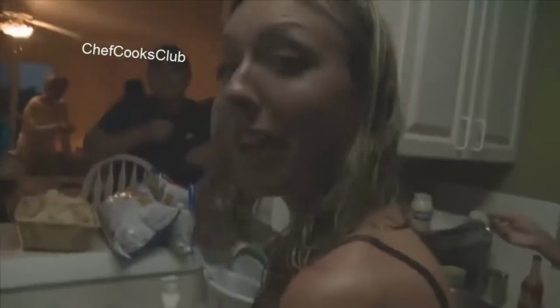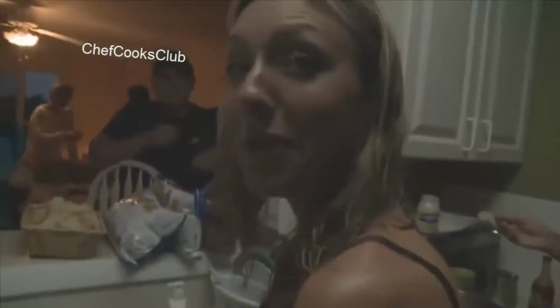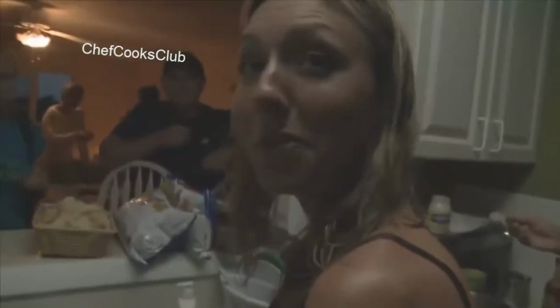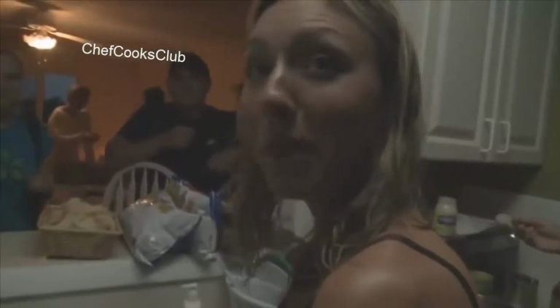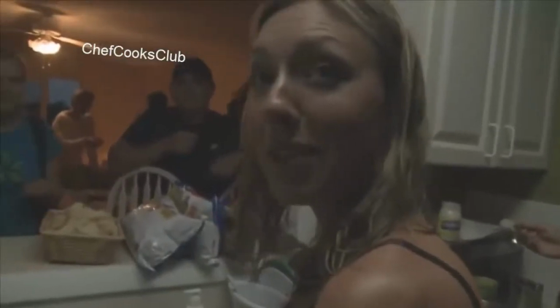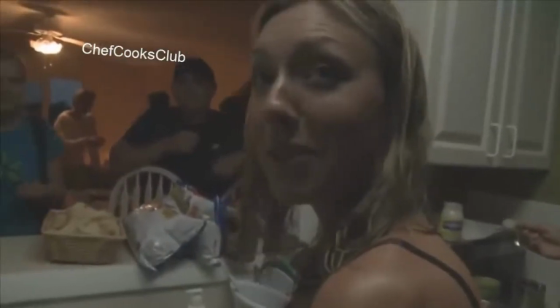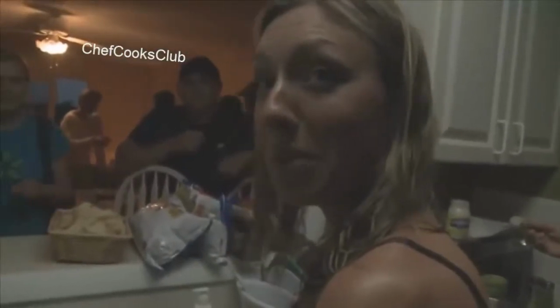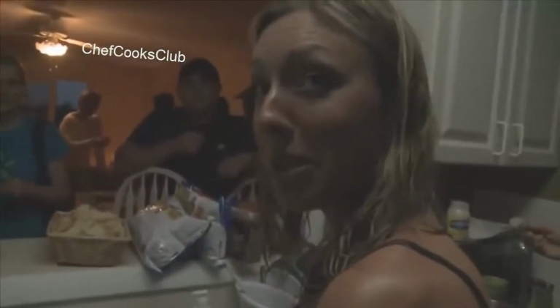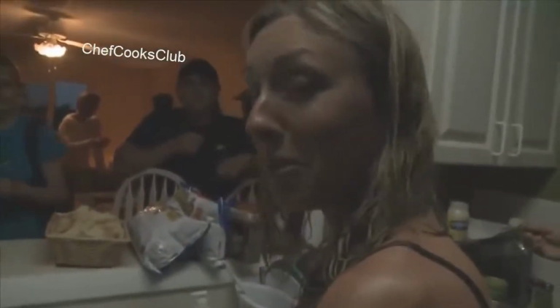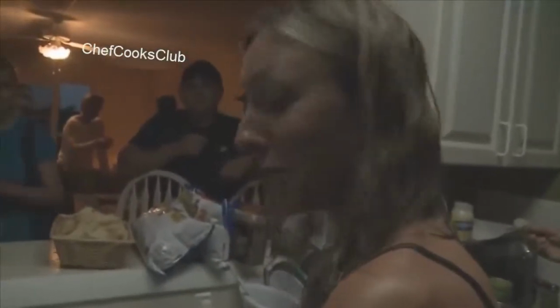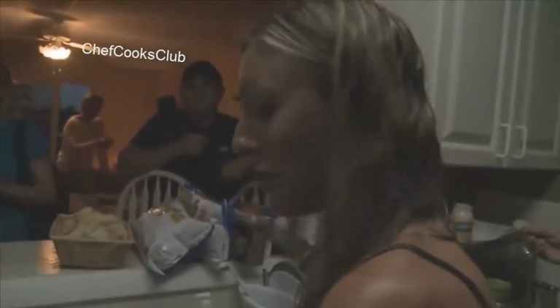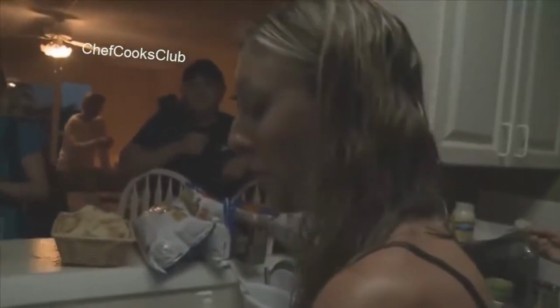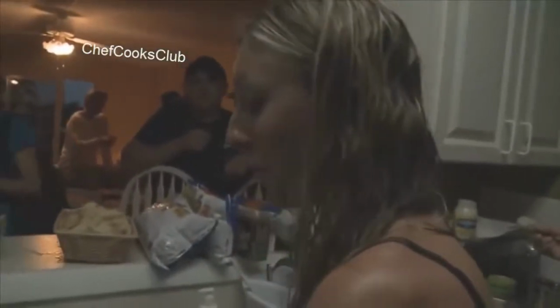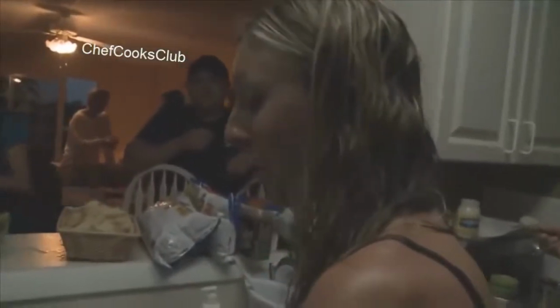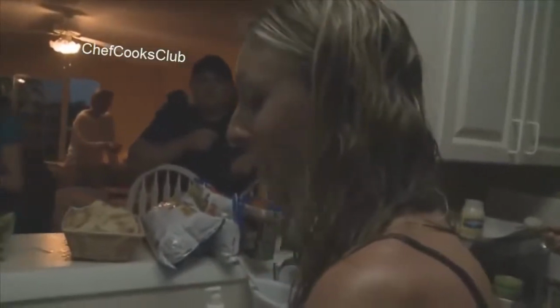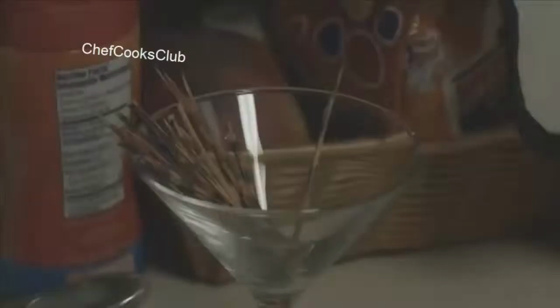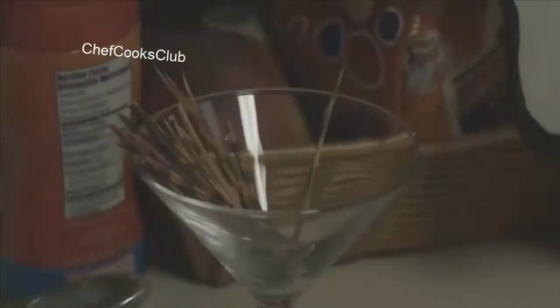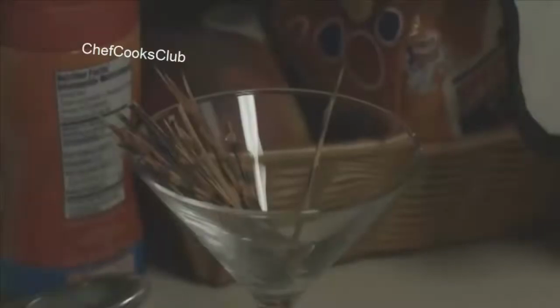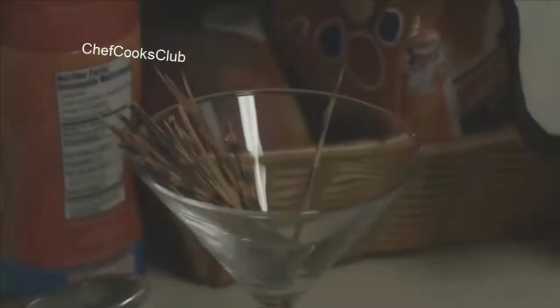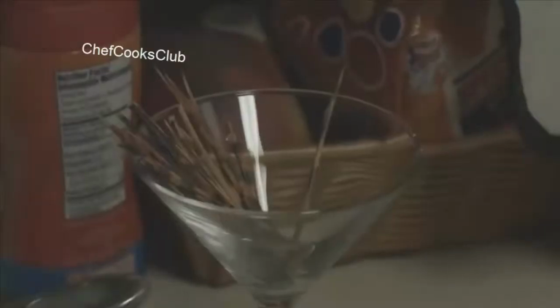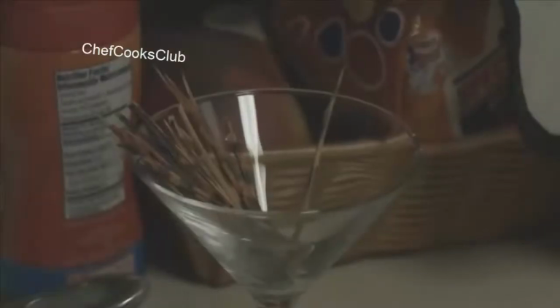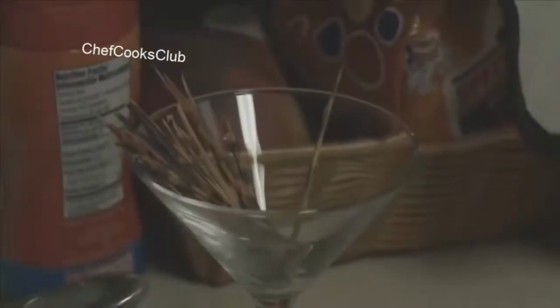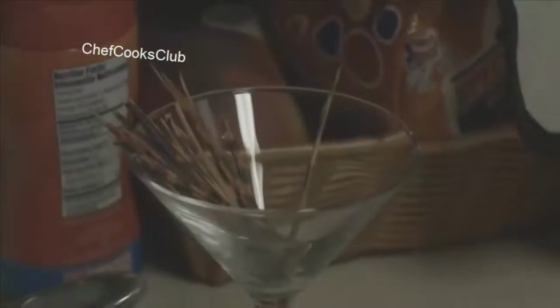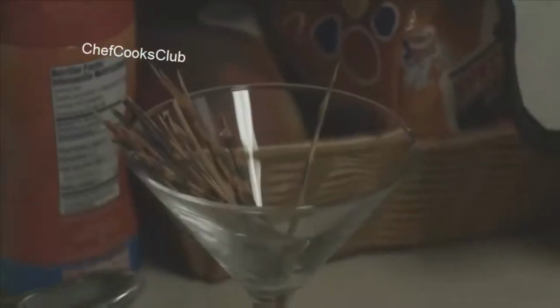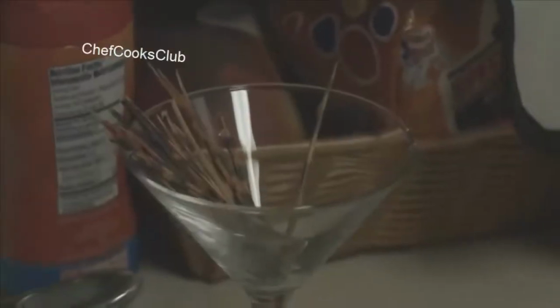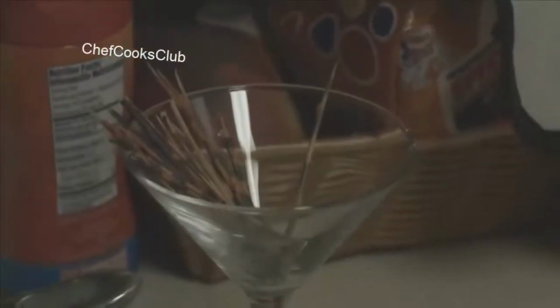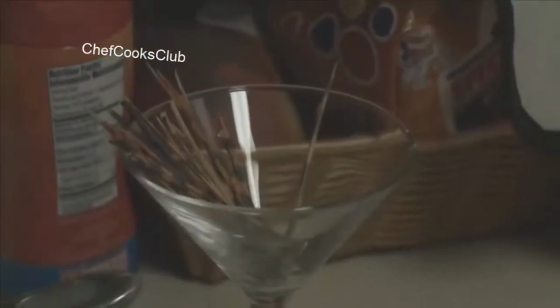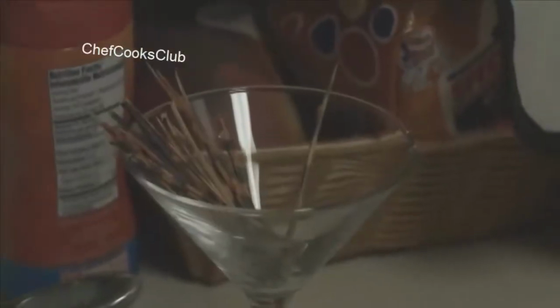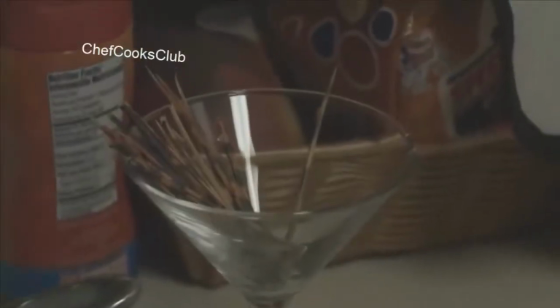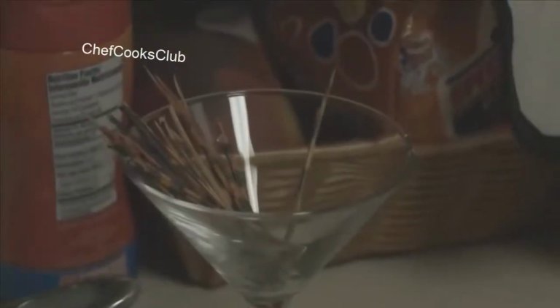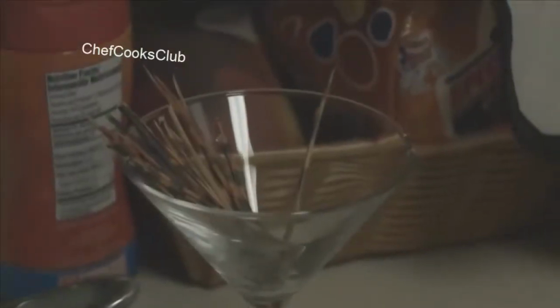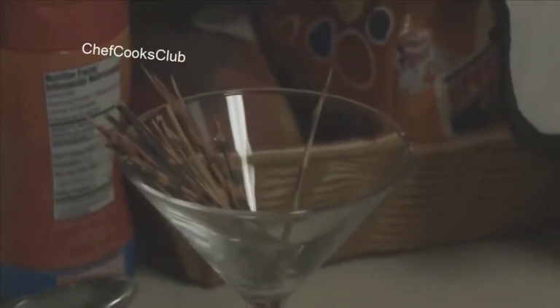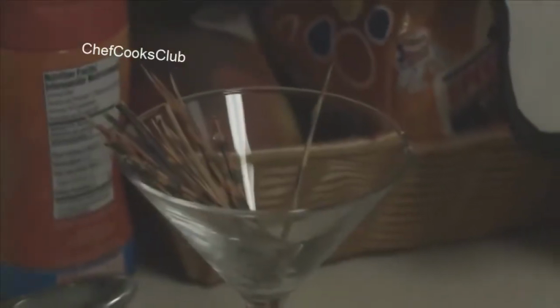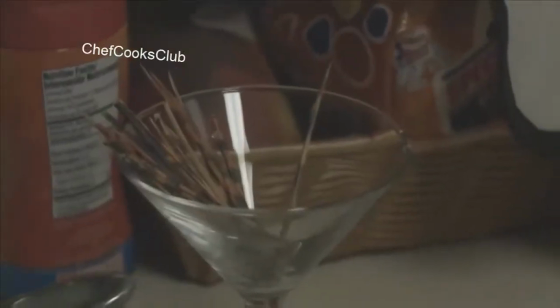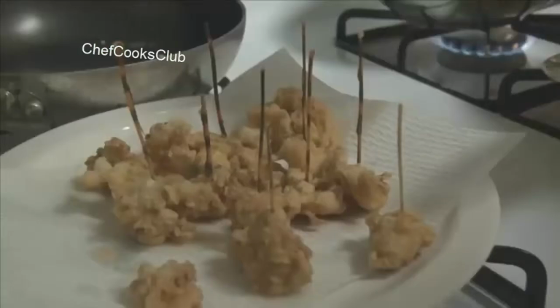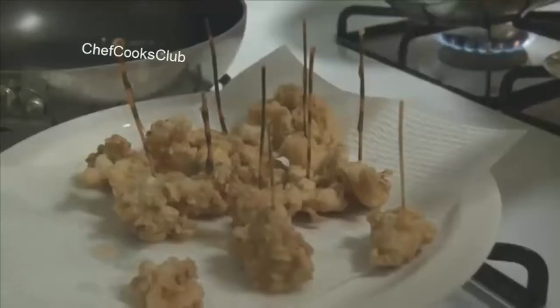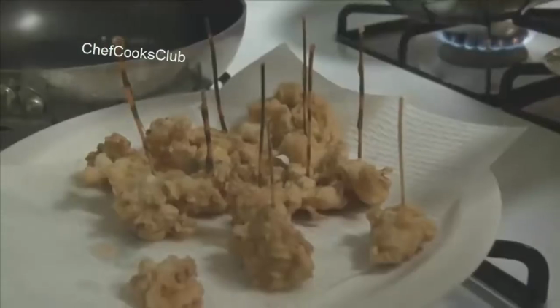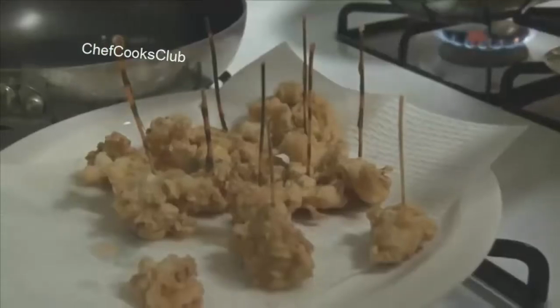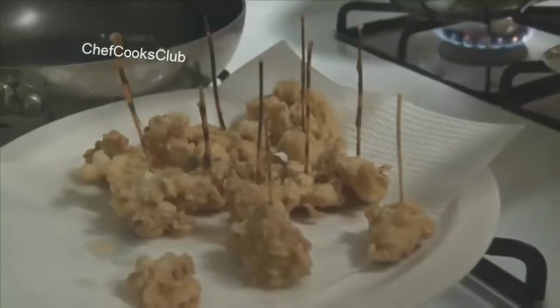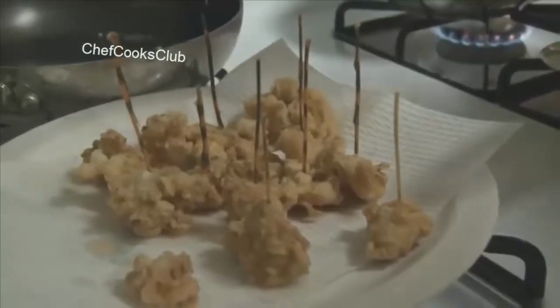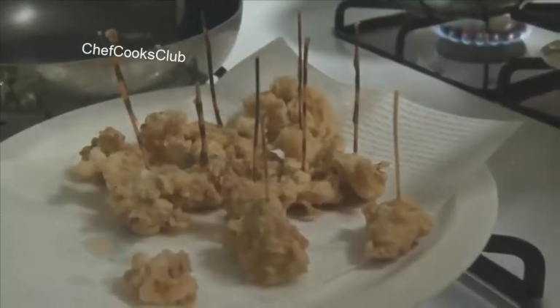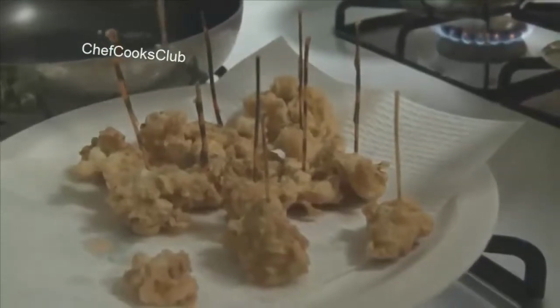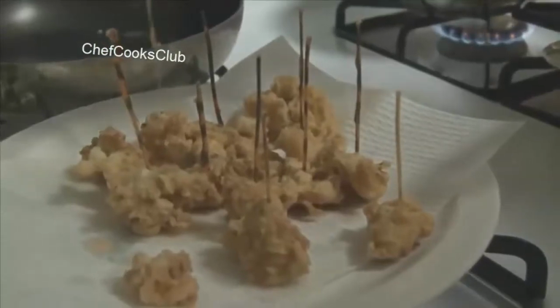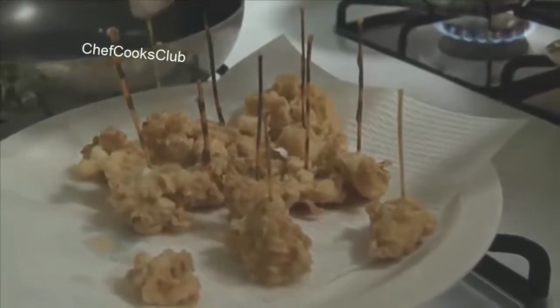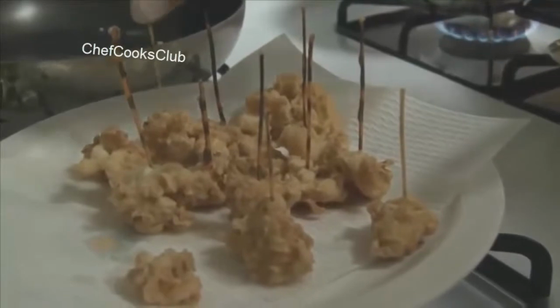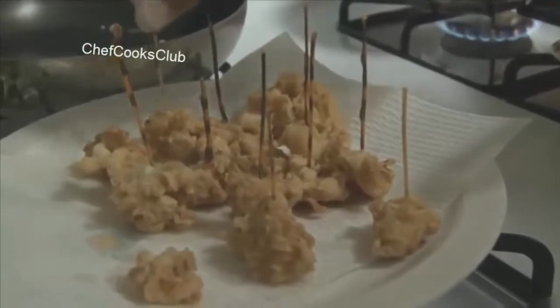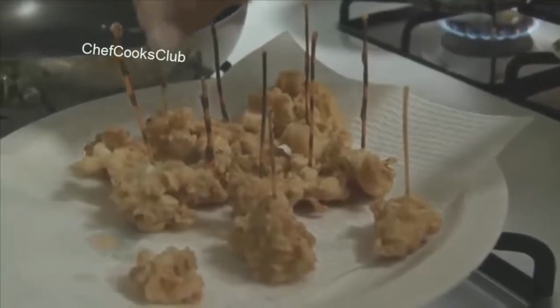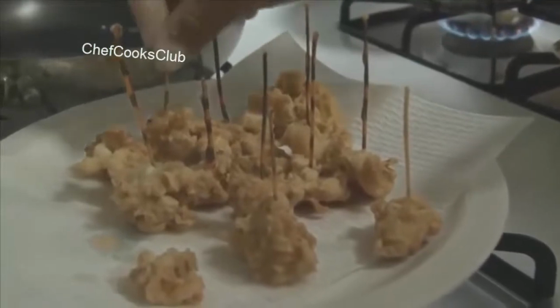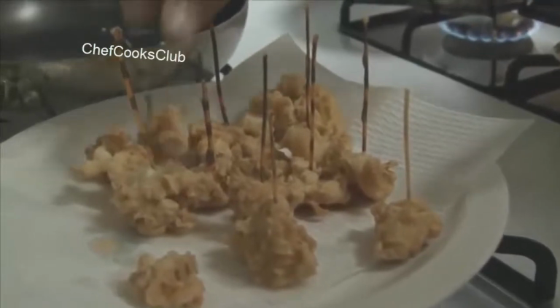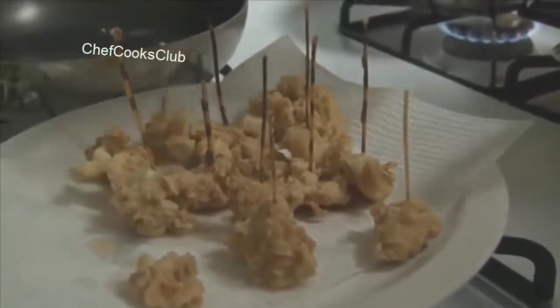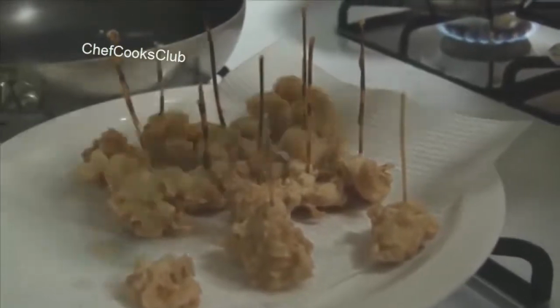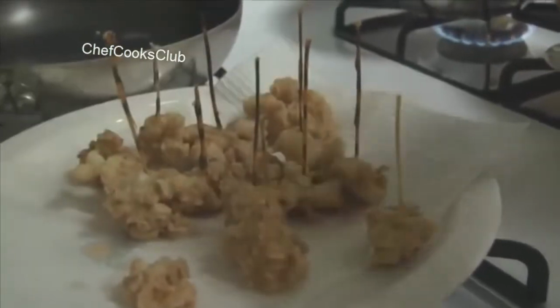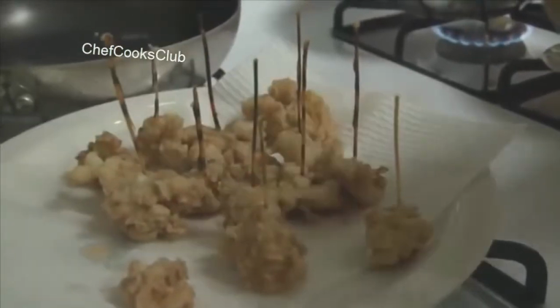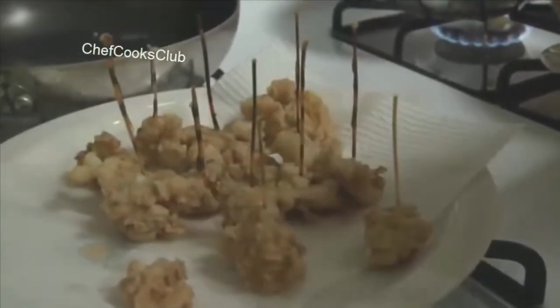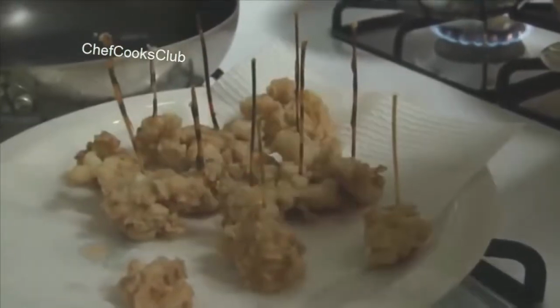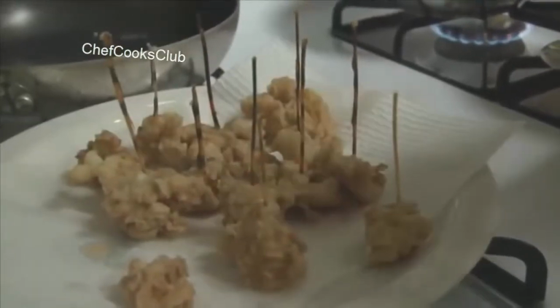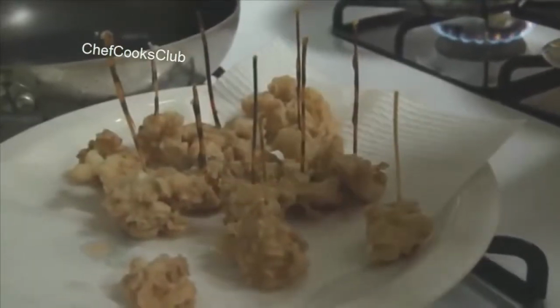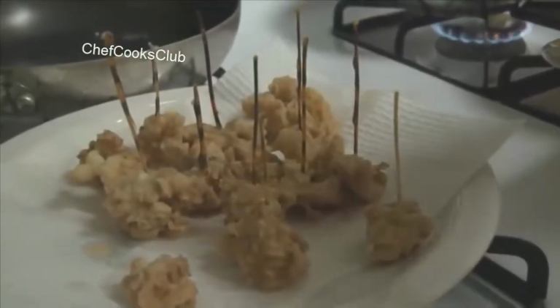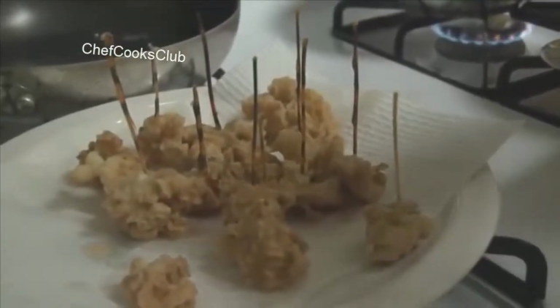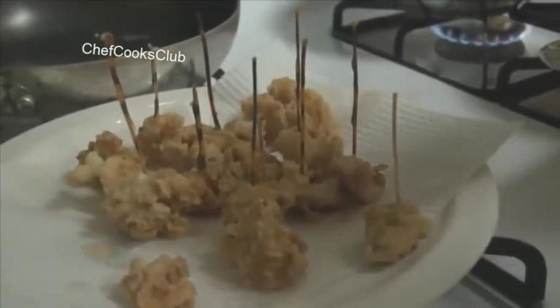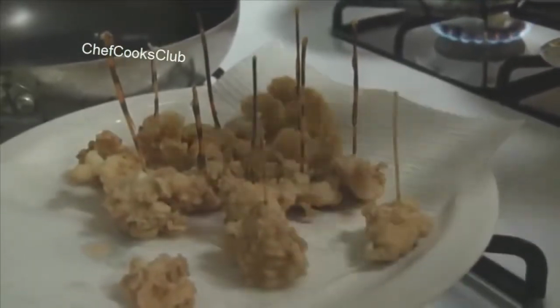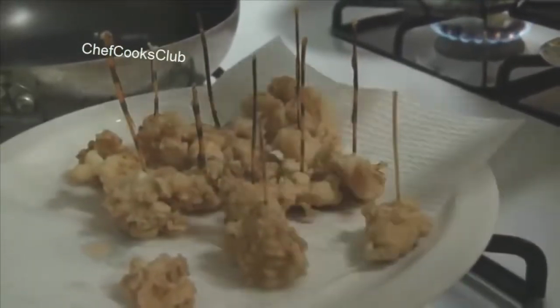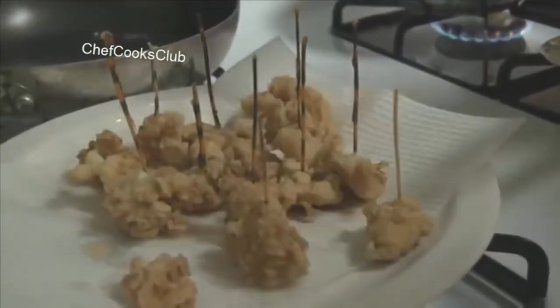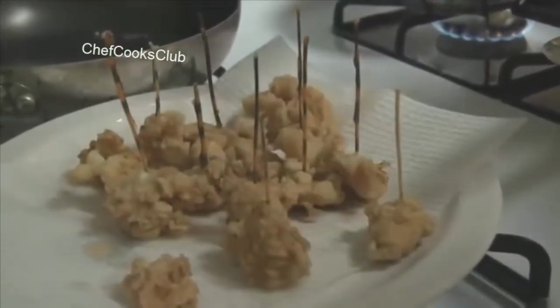The lionfish spines — you dry them in the oven and they keep their color, and then you can just use them as cocktail sticks.